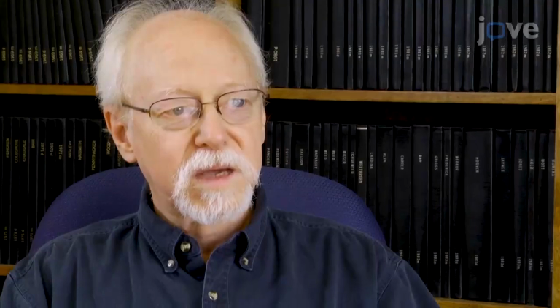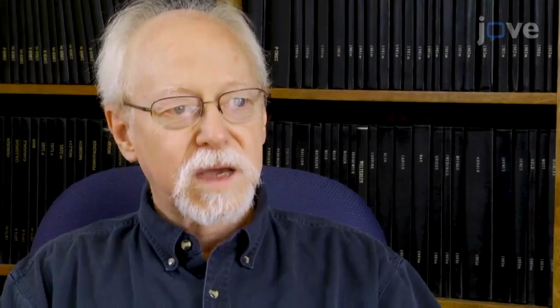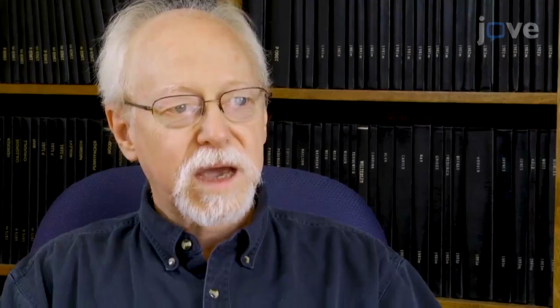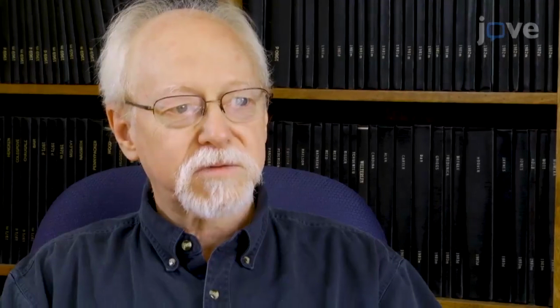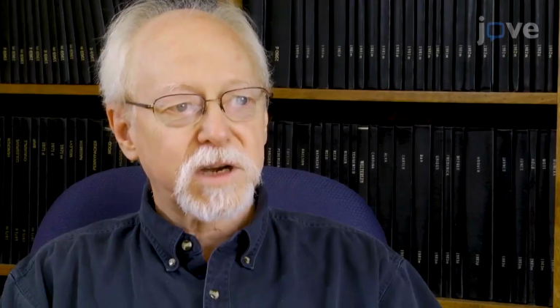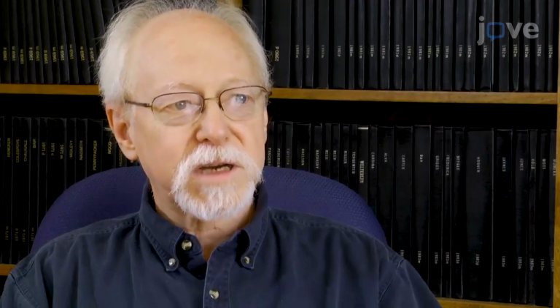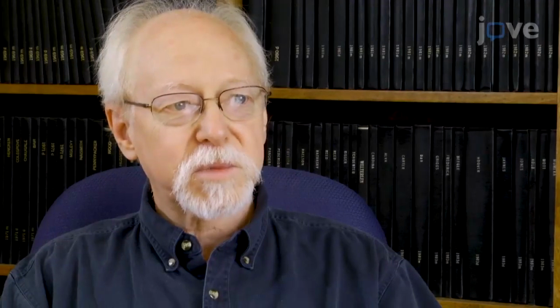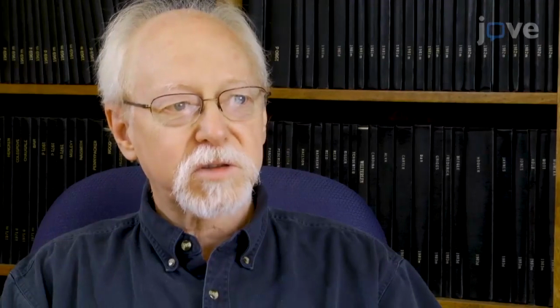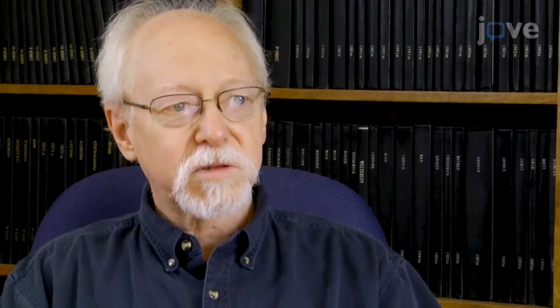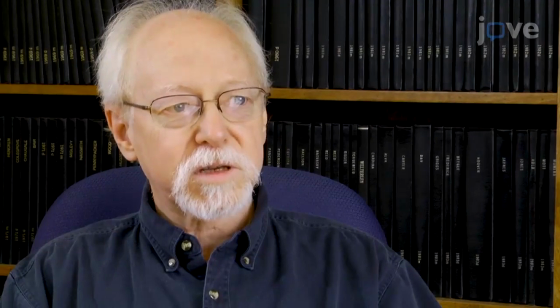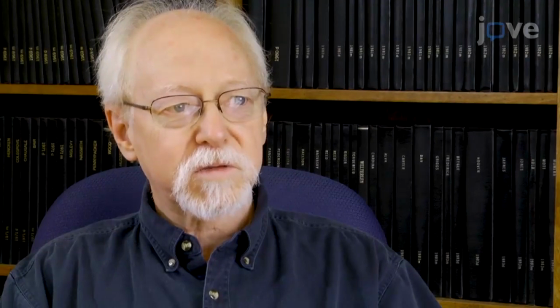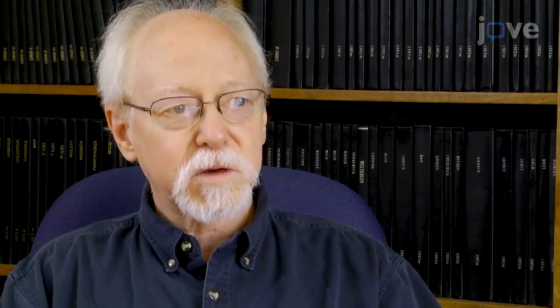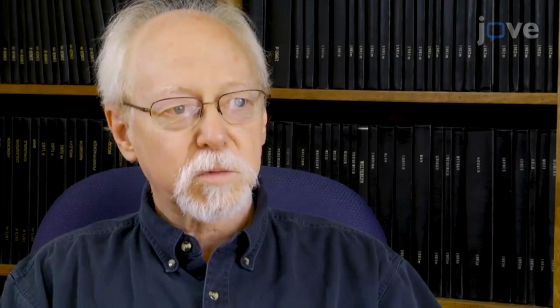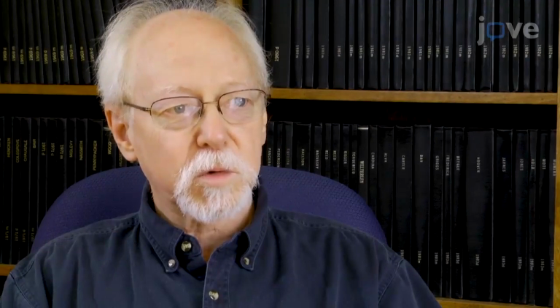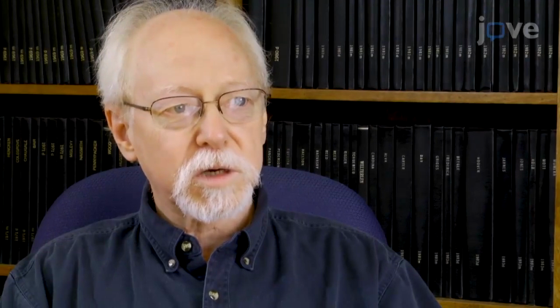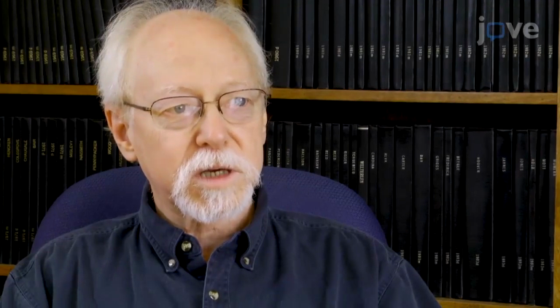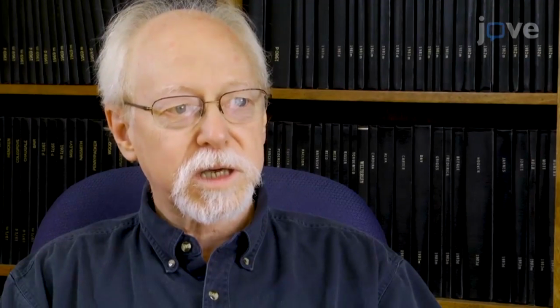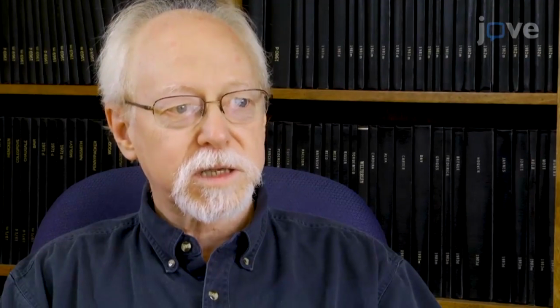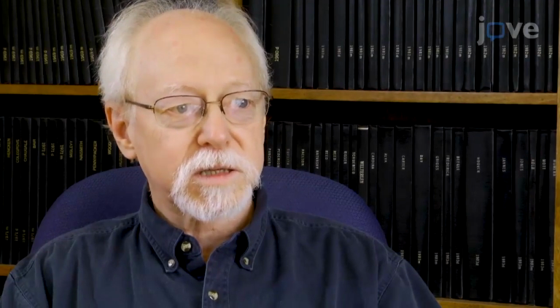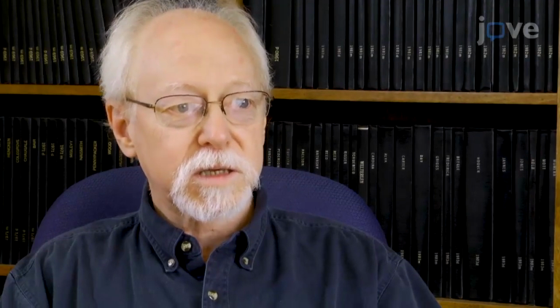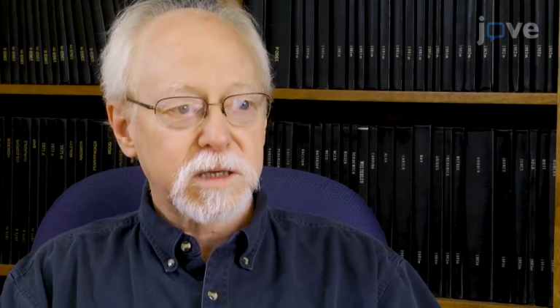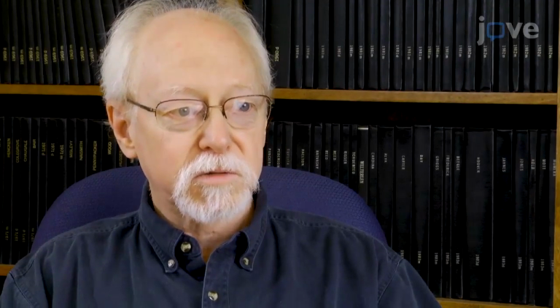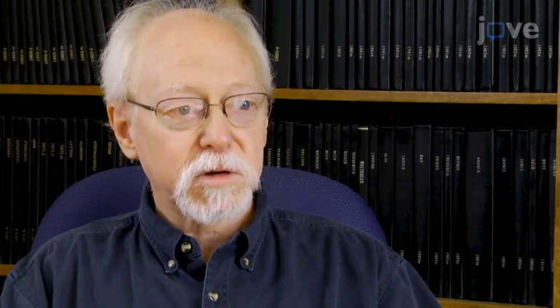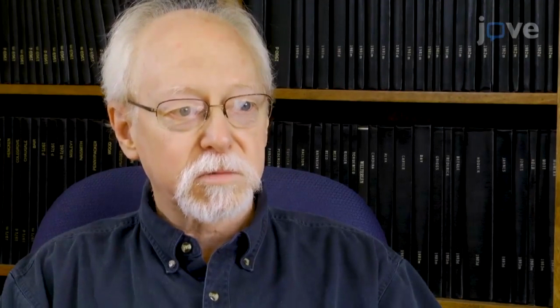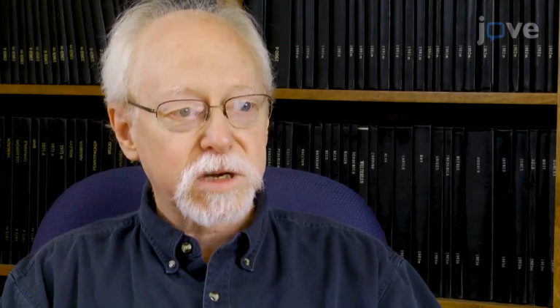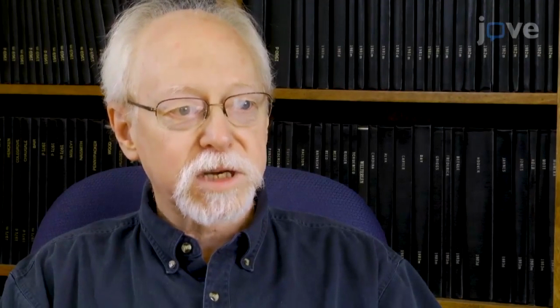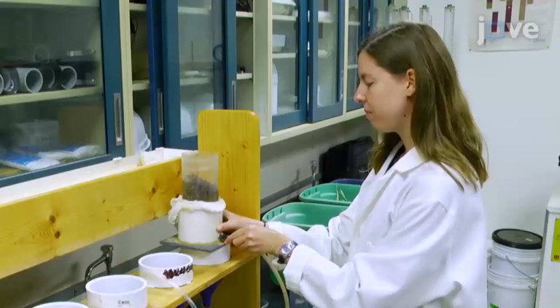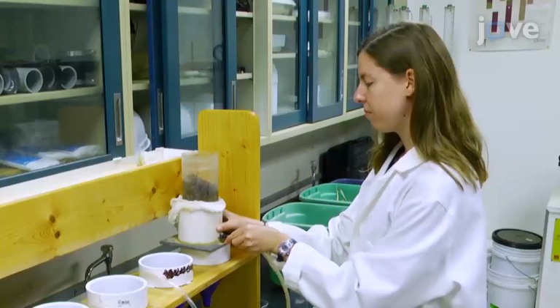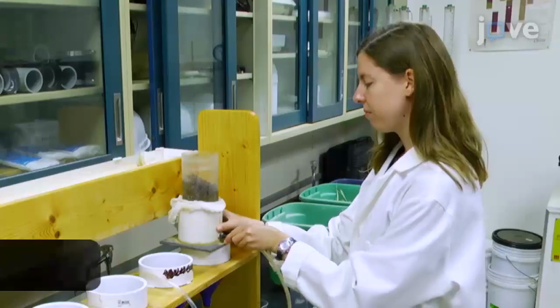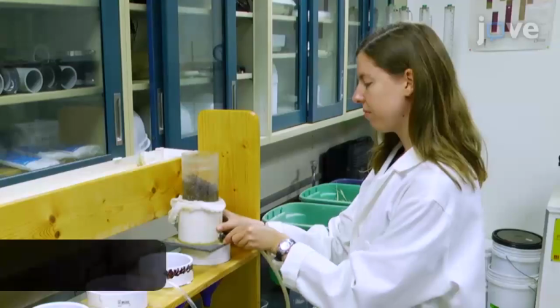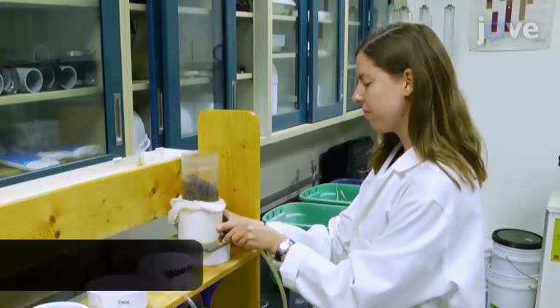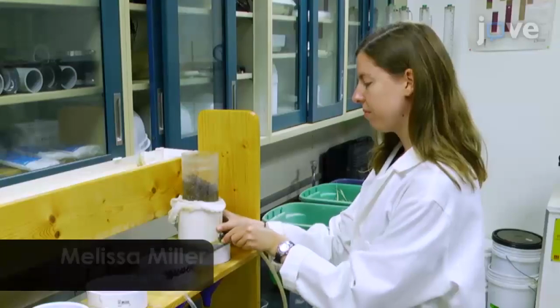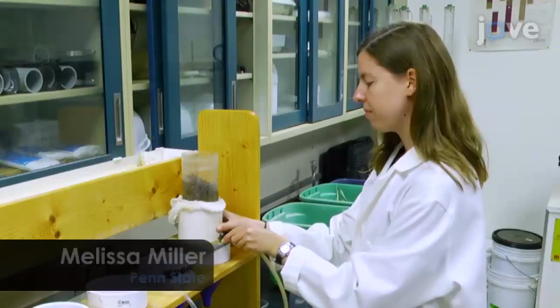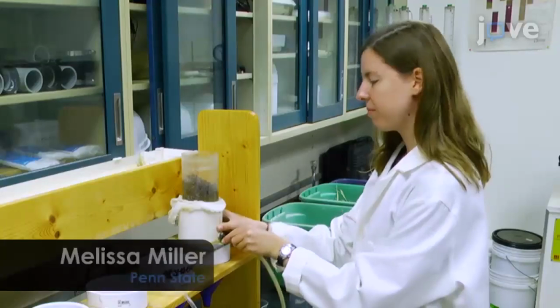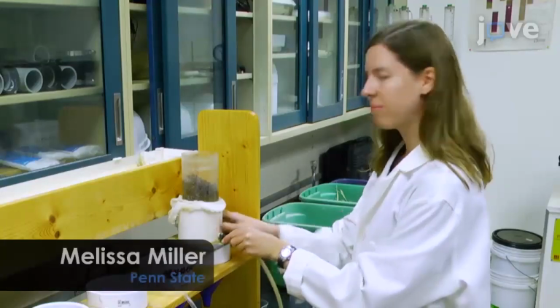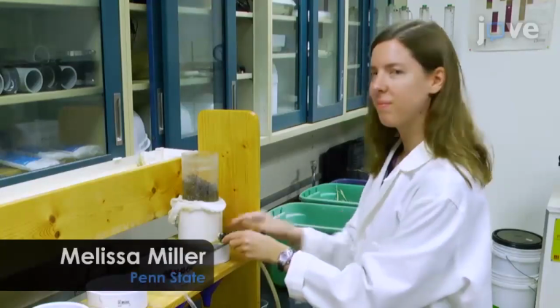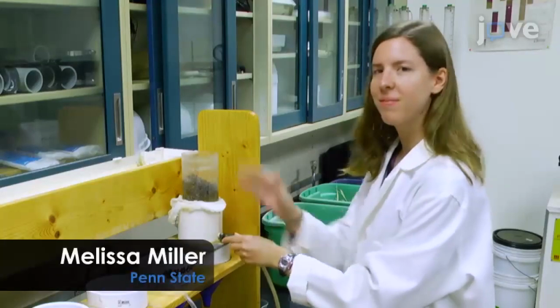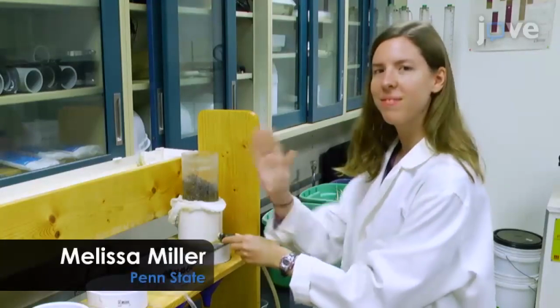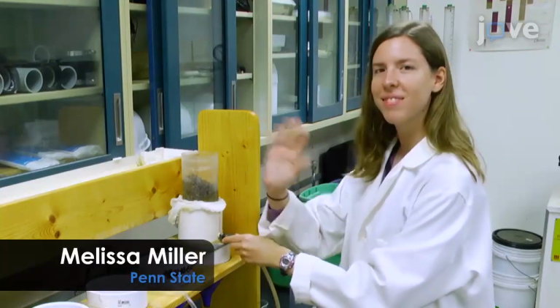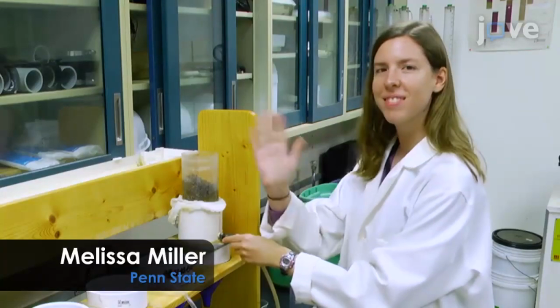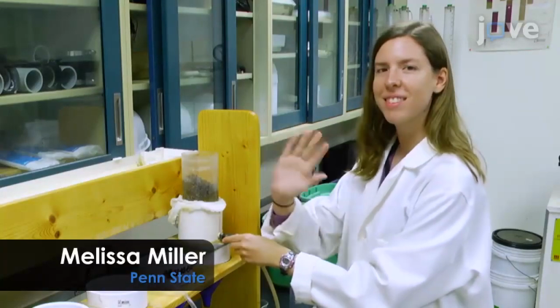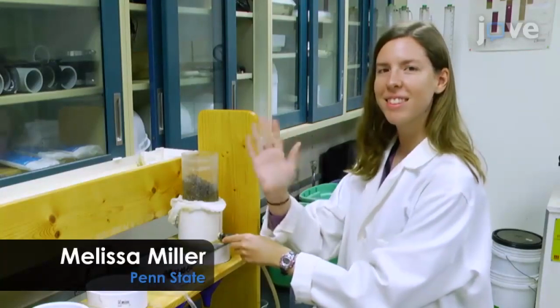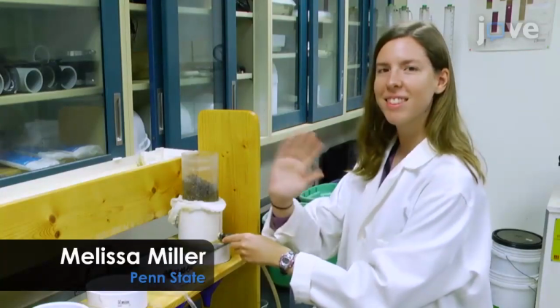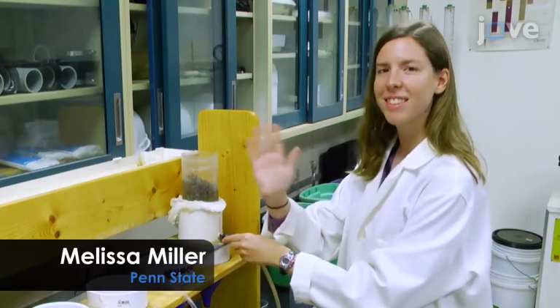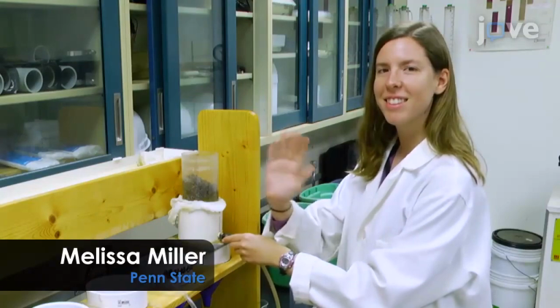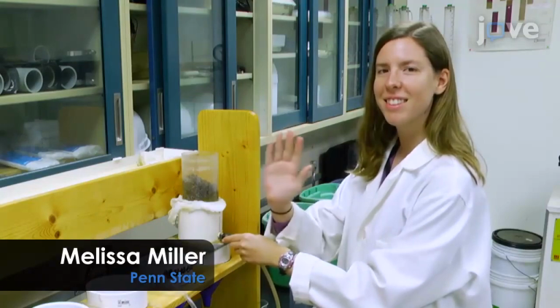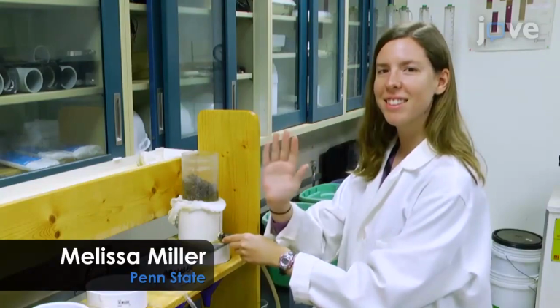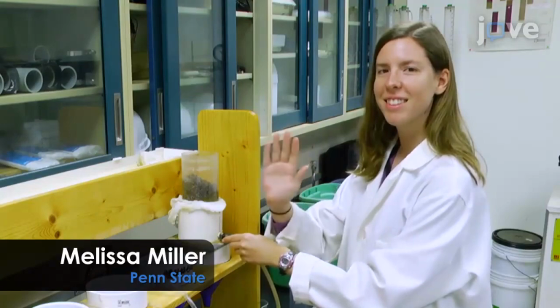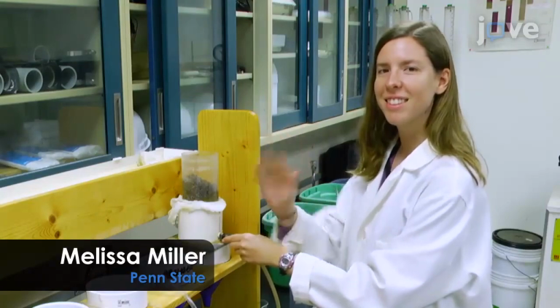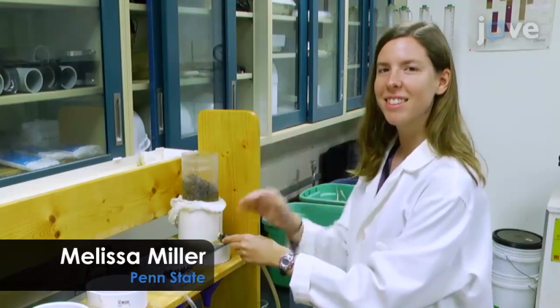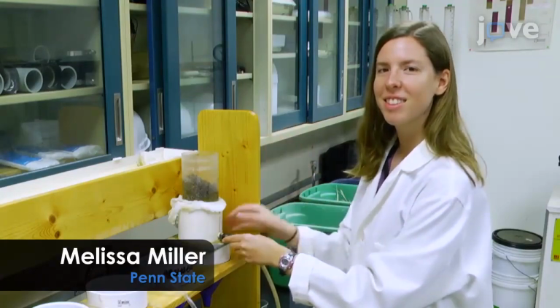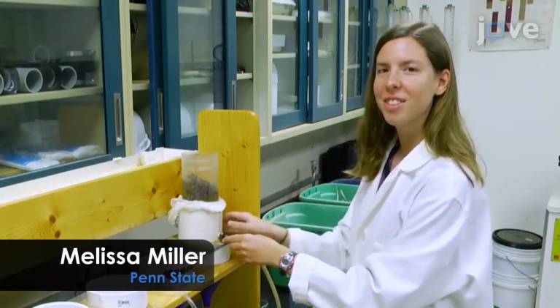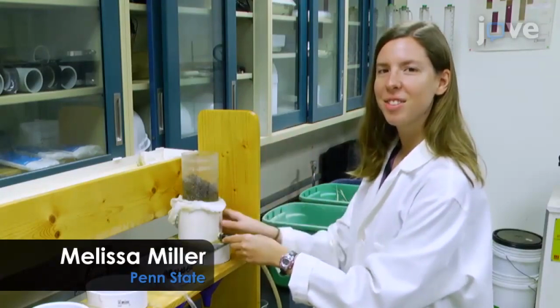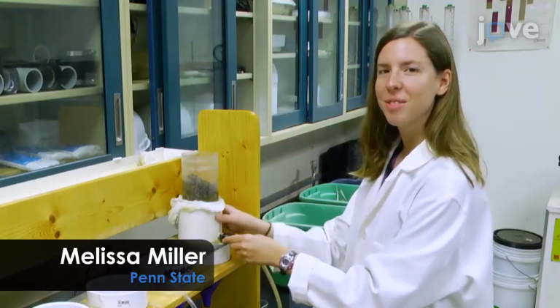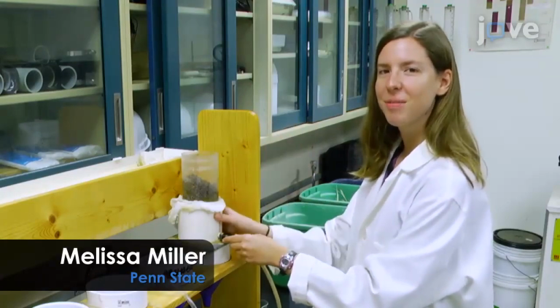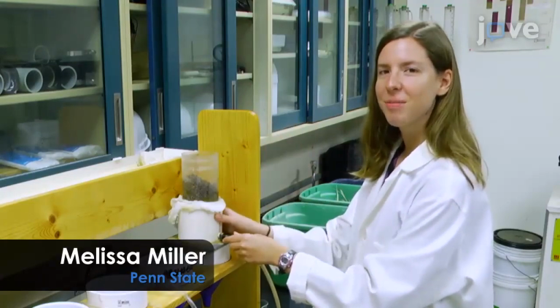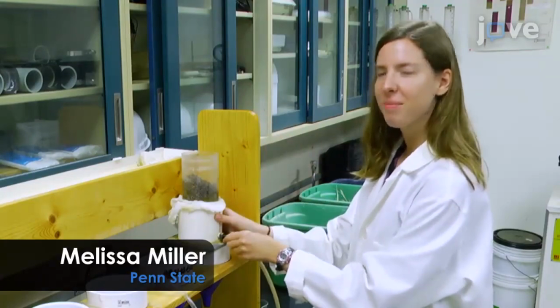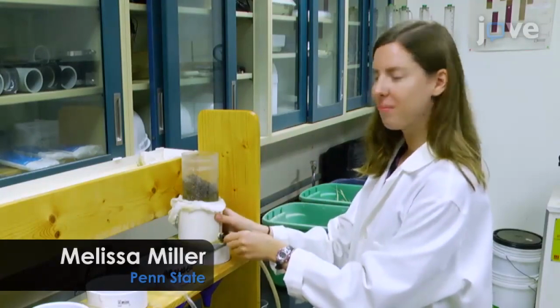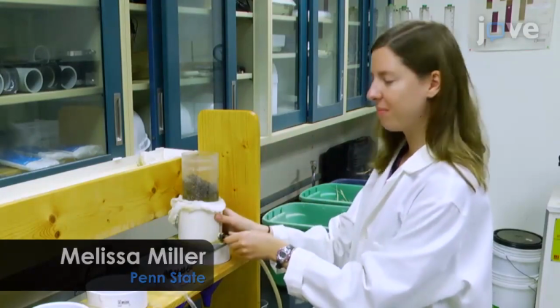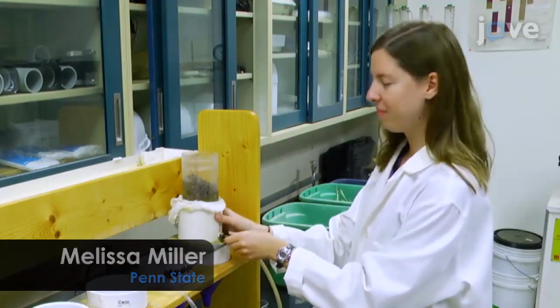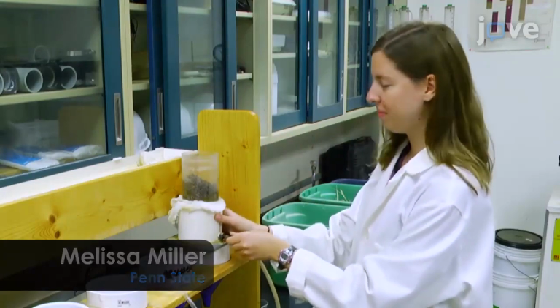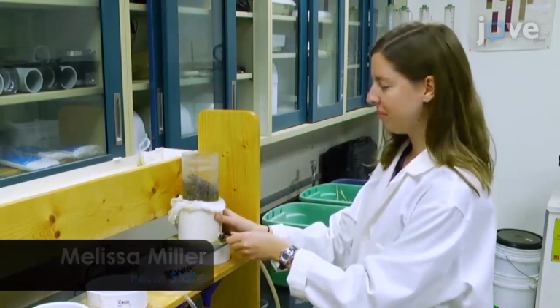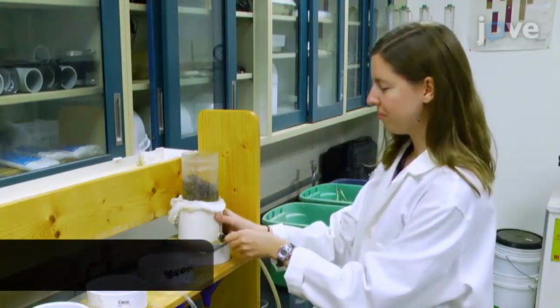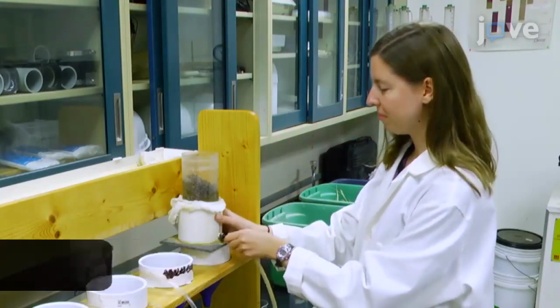After I demonstrate the field work at the drill rig, Melissa Miller, a grad student in our laboratory, will be demonstrating lab activities.